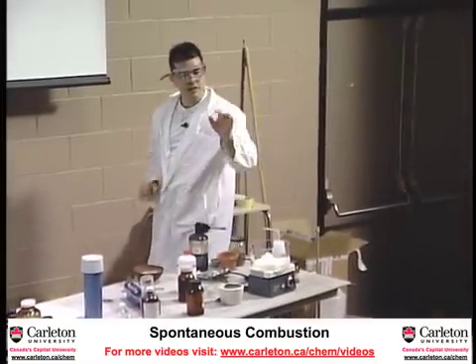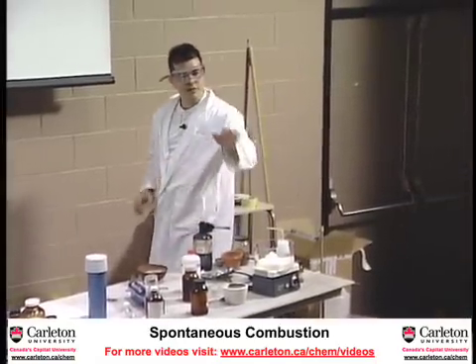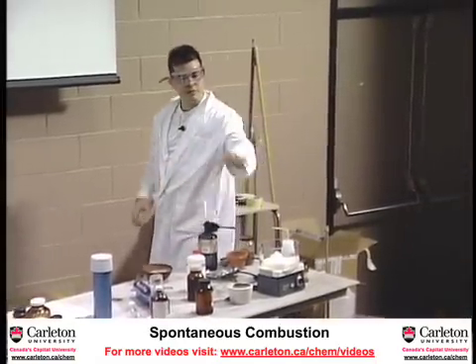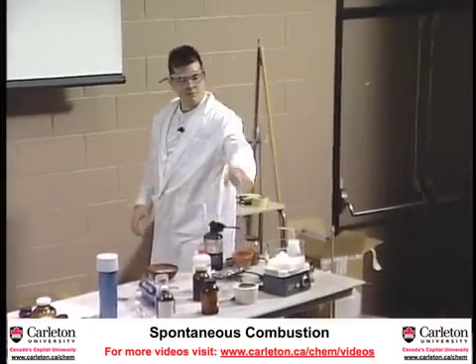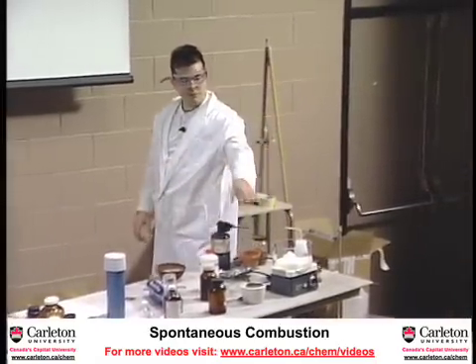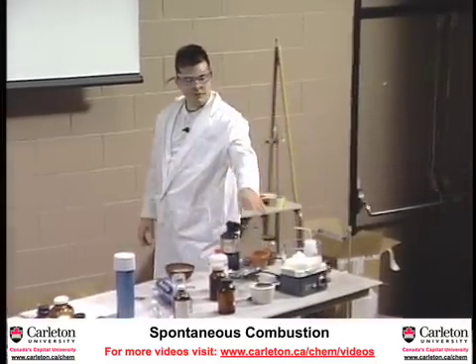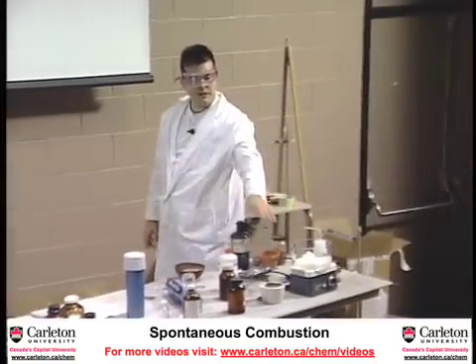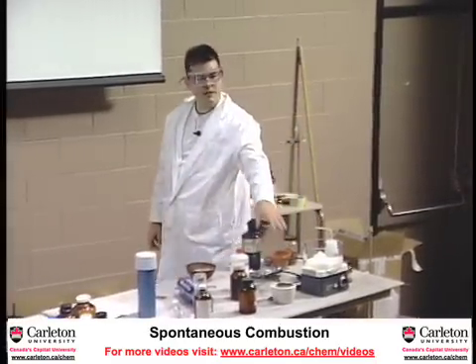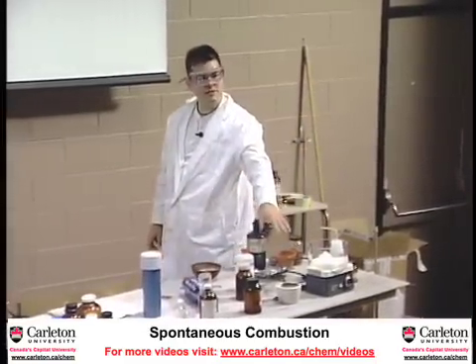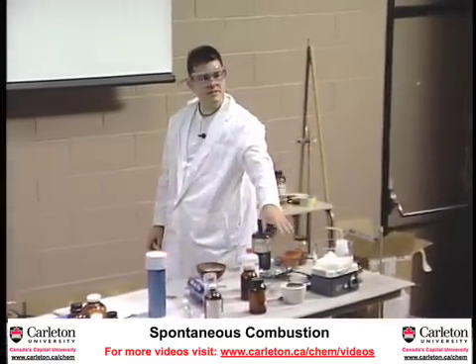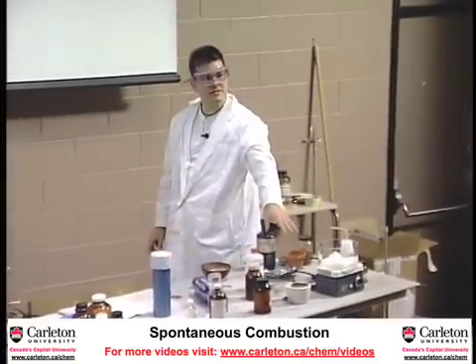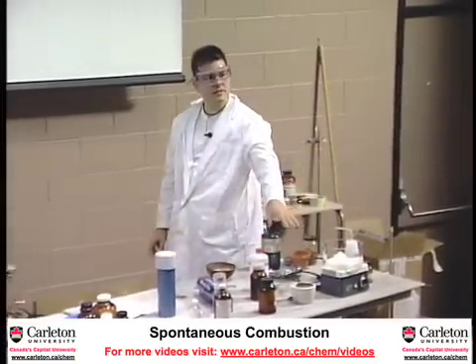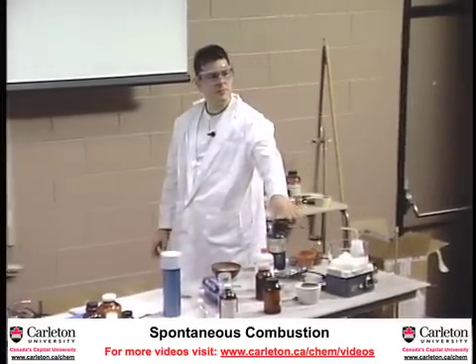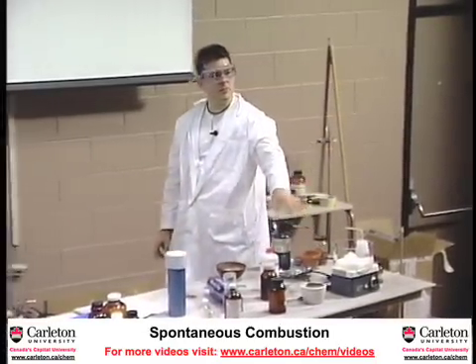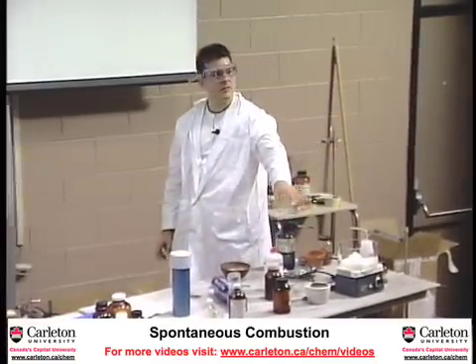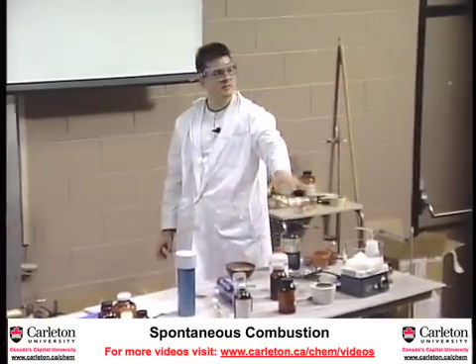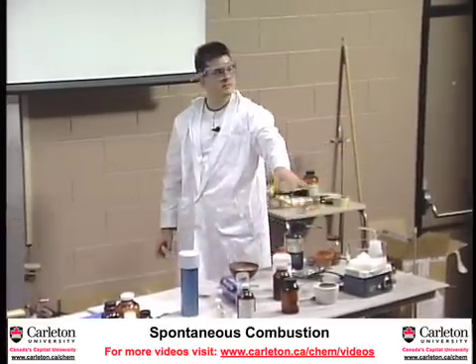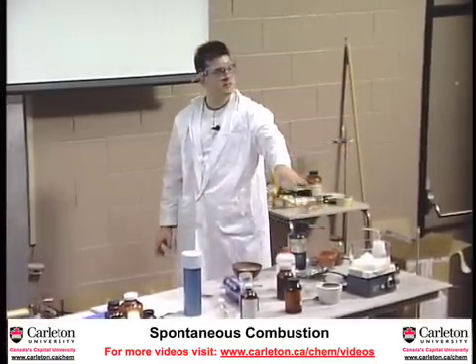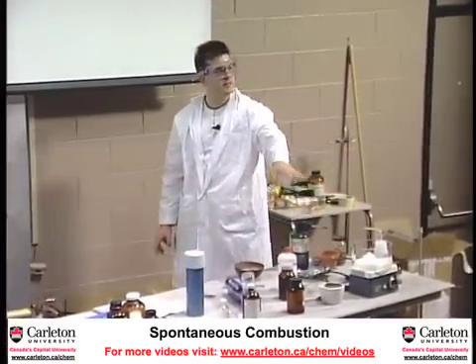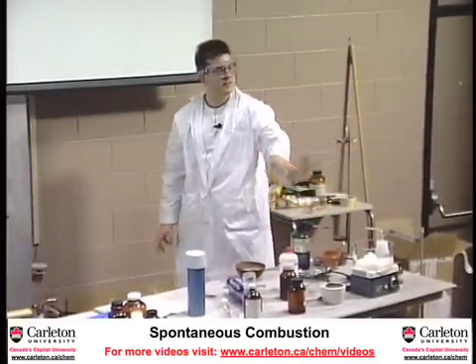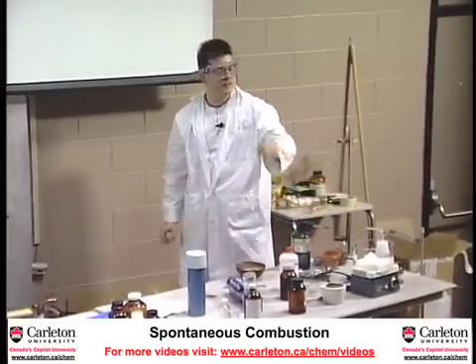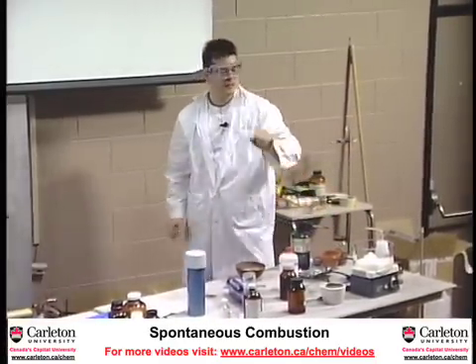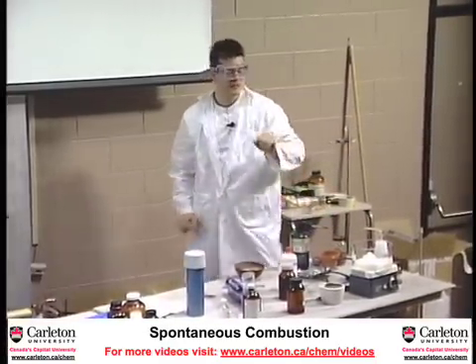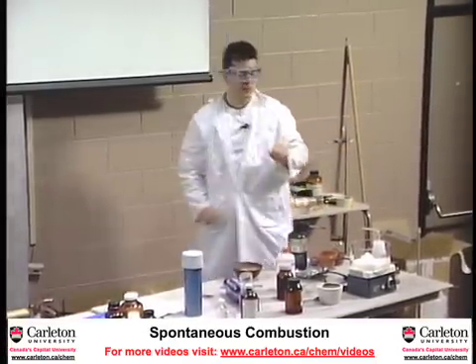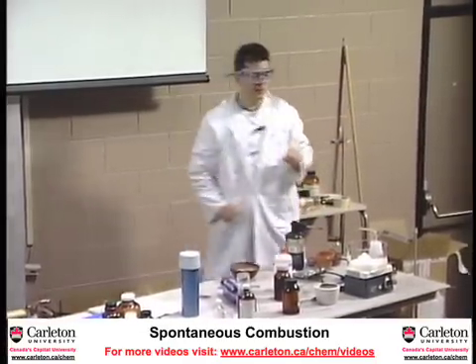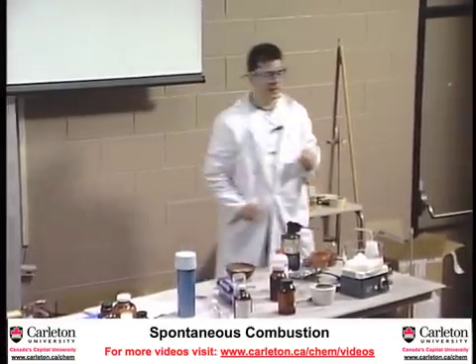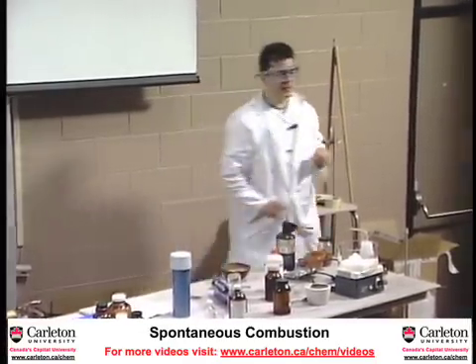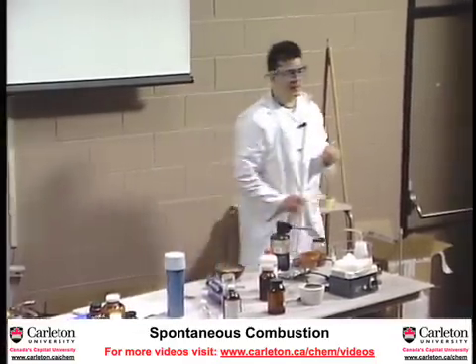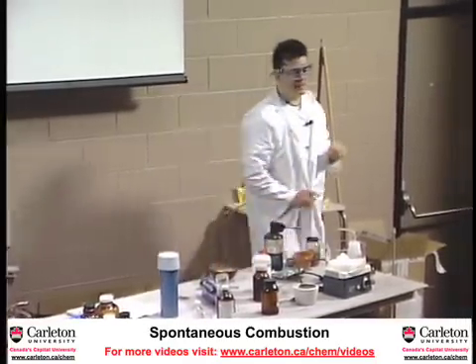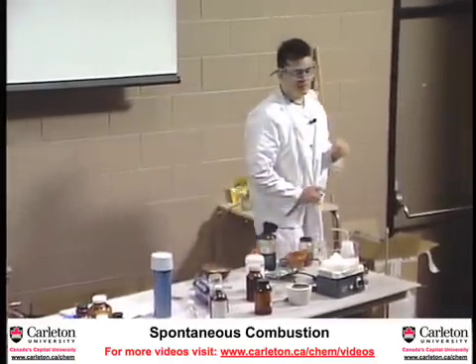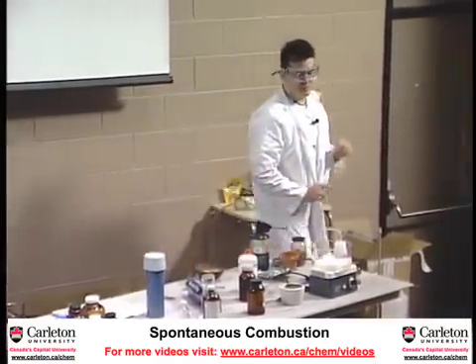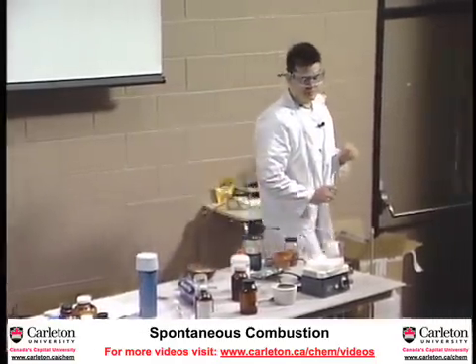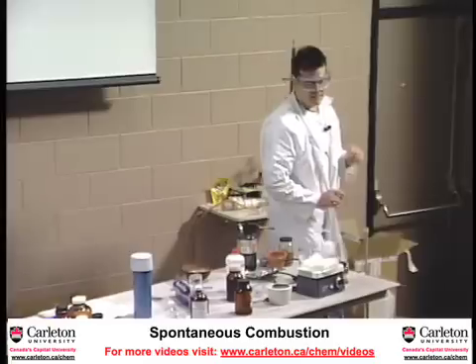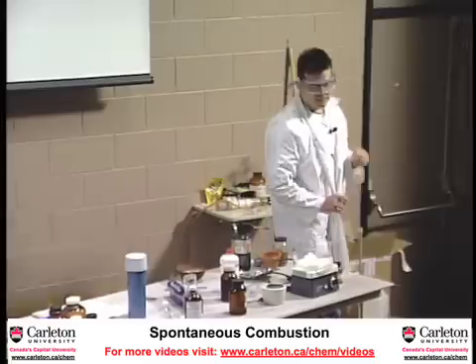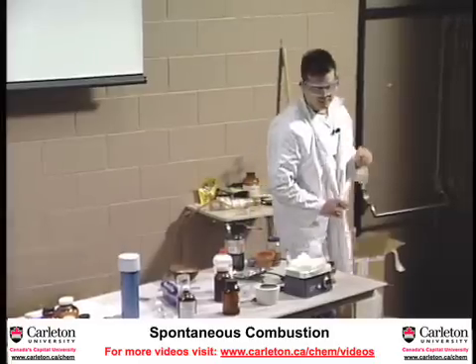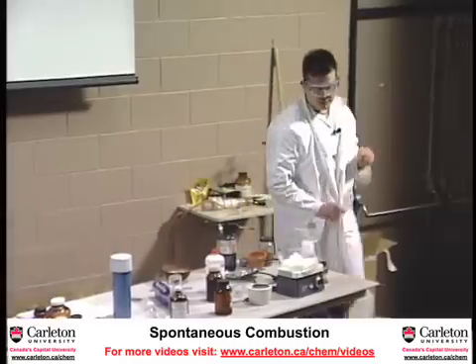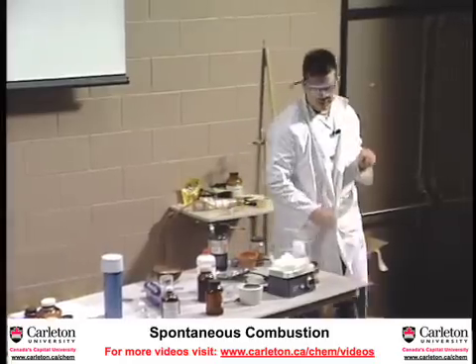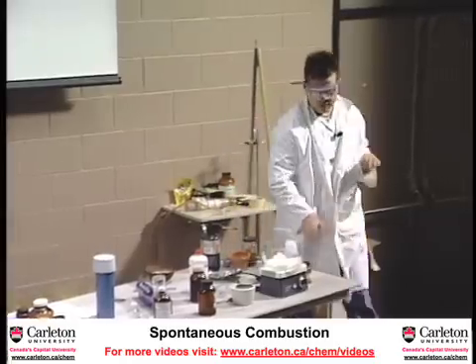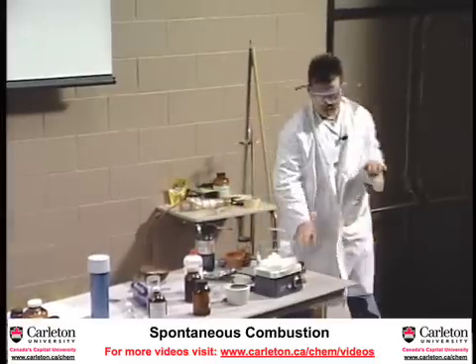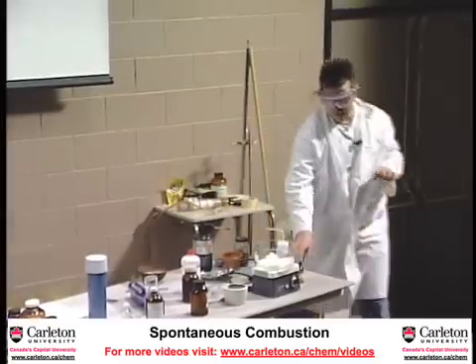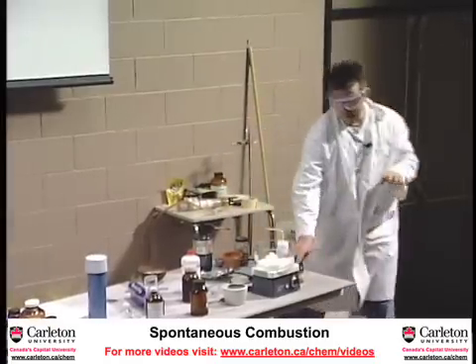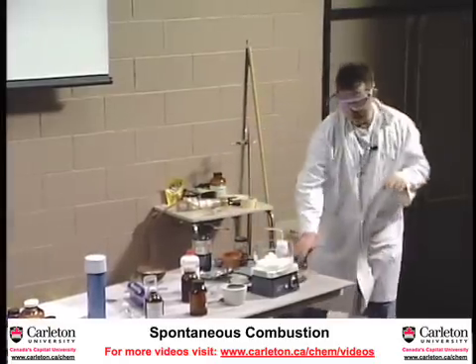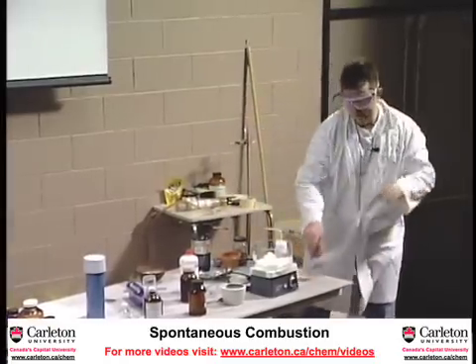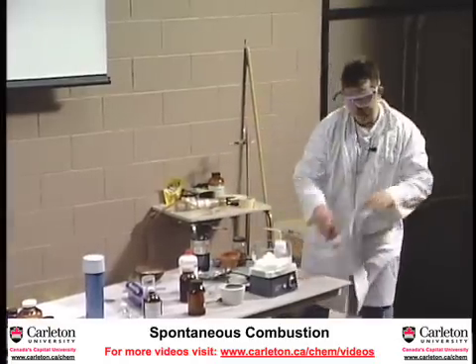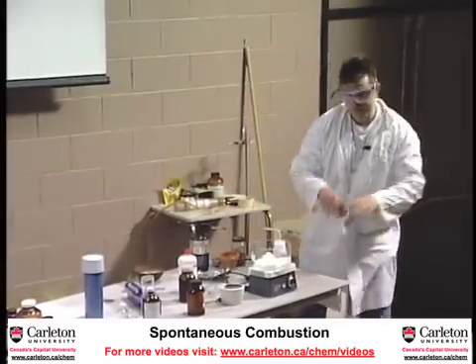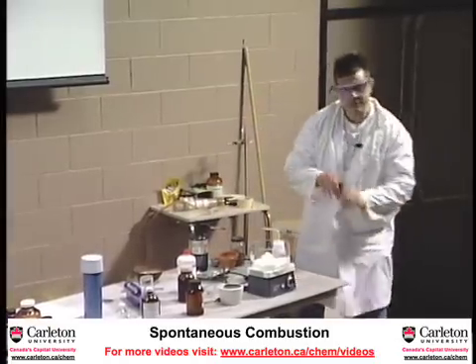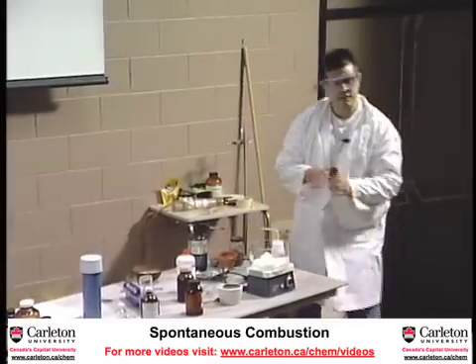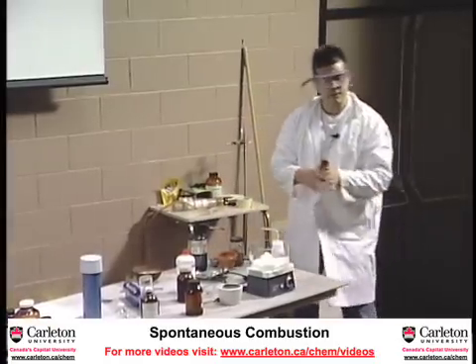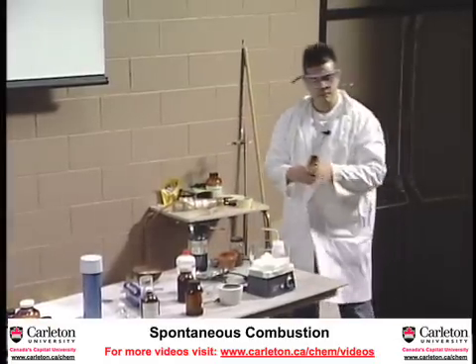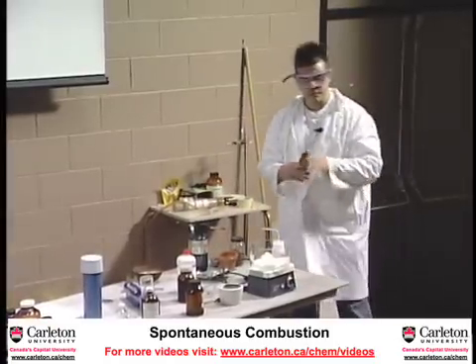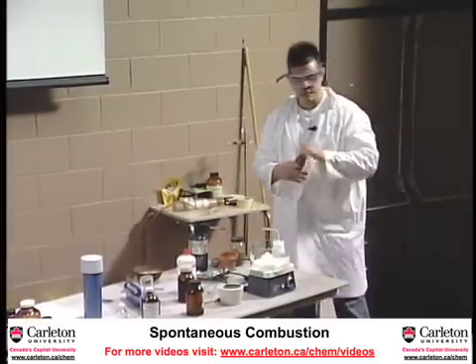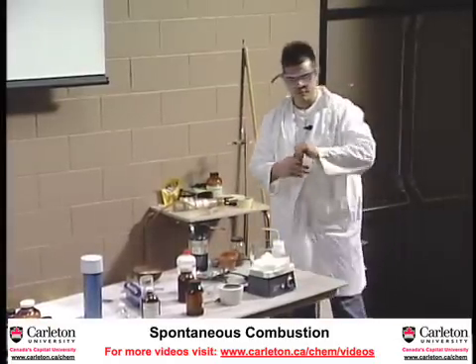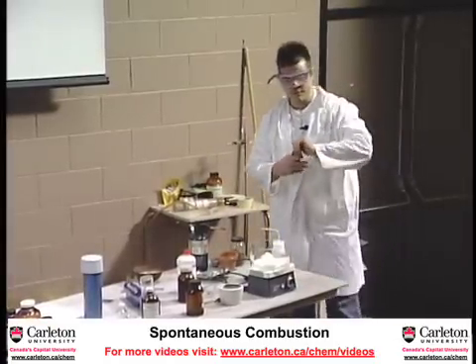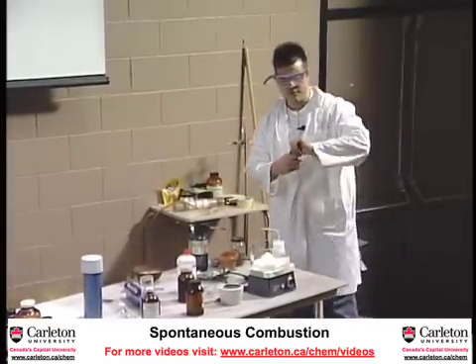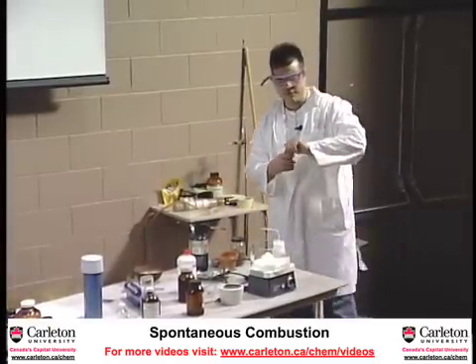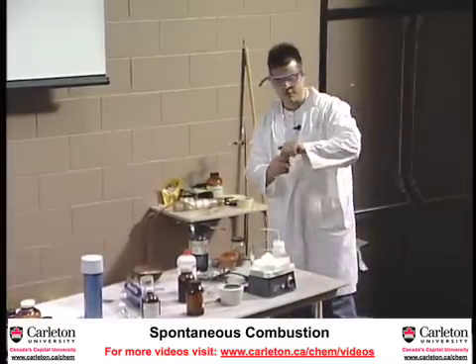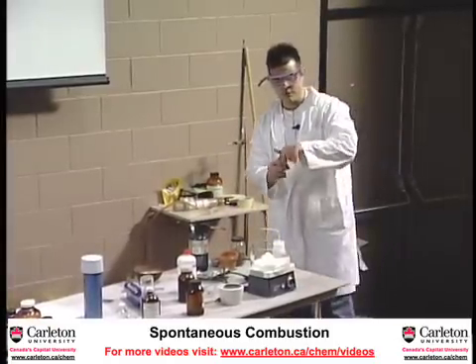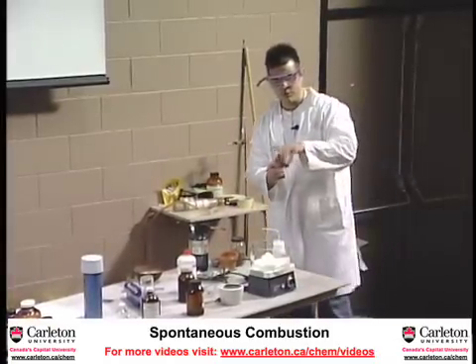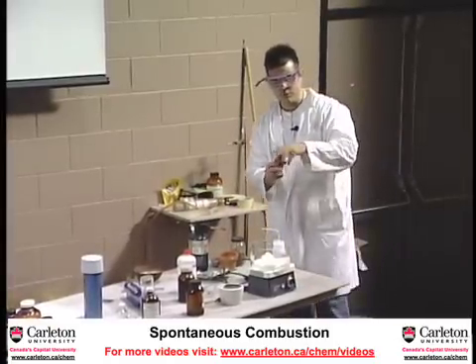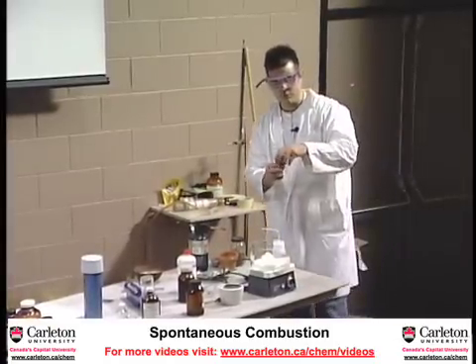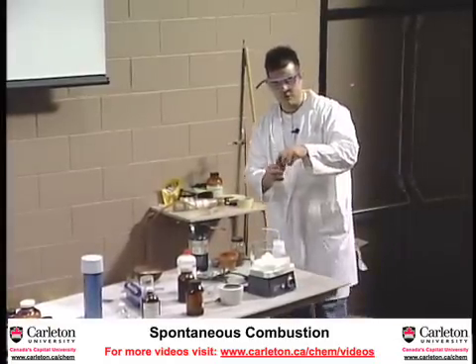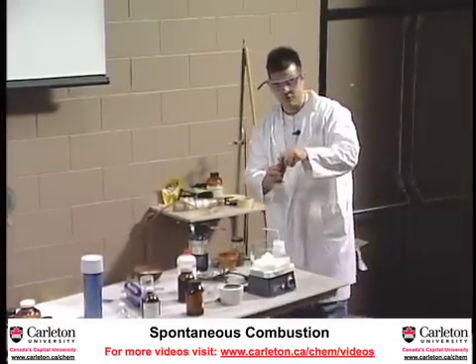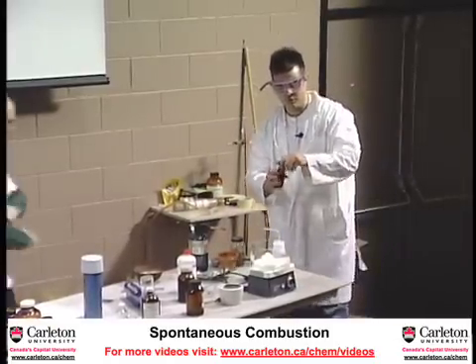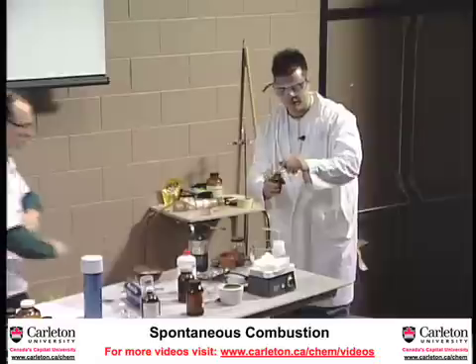This one here takes a couple of minutes, so we'll let that do its thing. And in the meantime, we'll do another one.